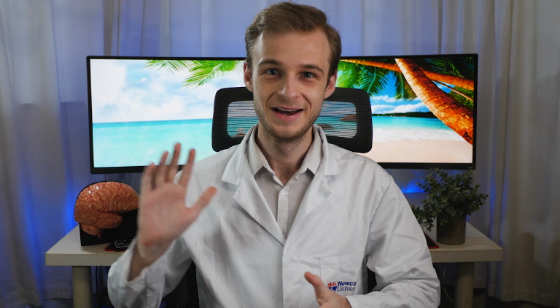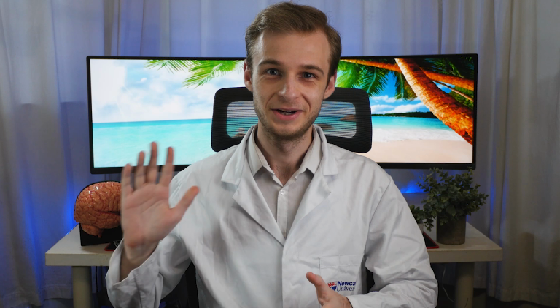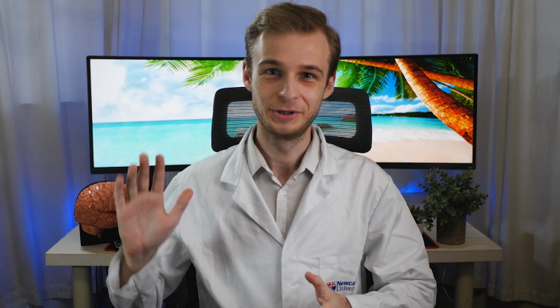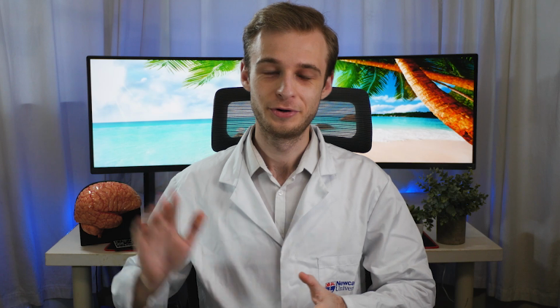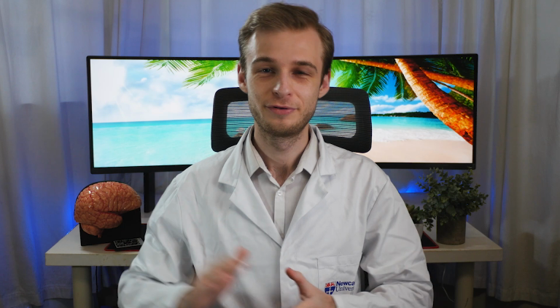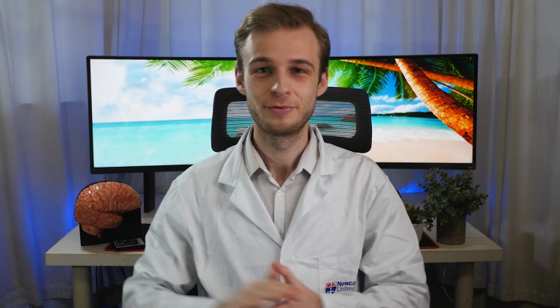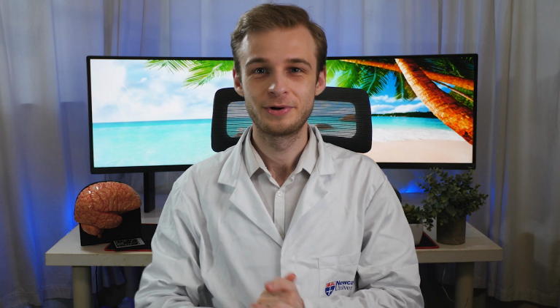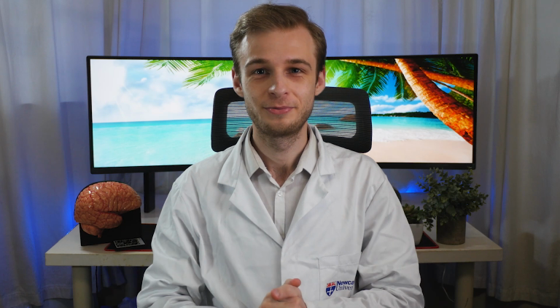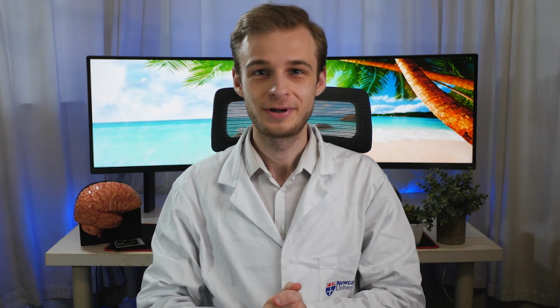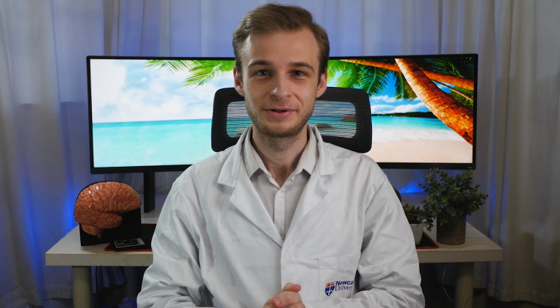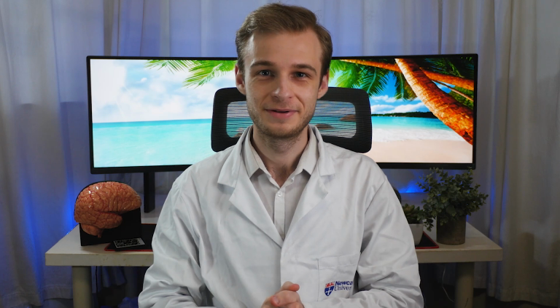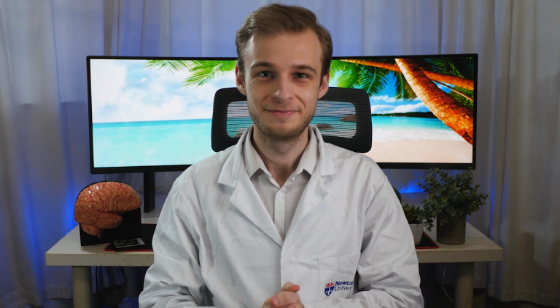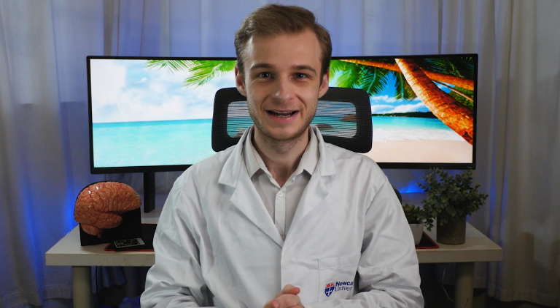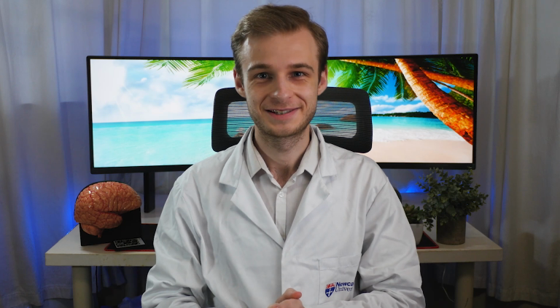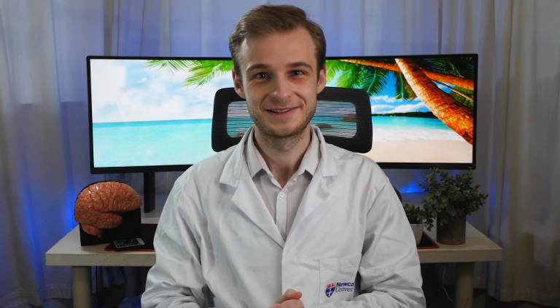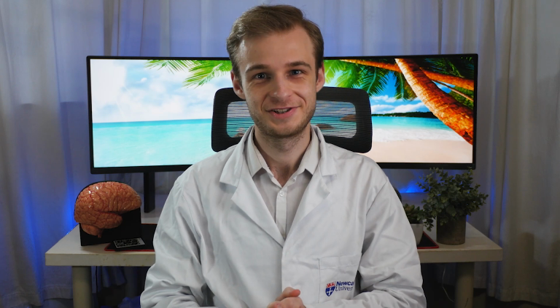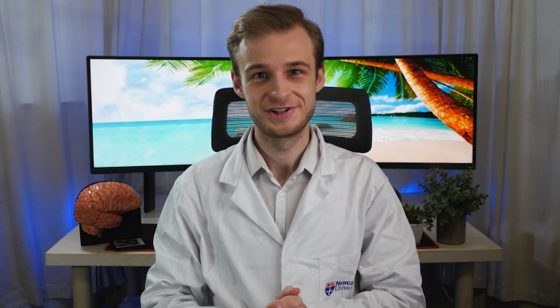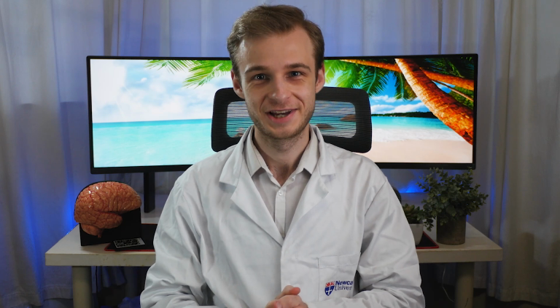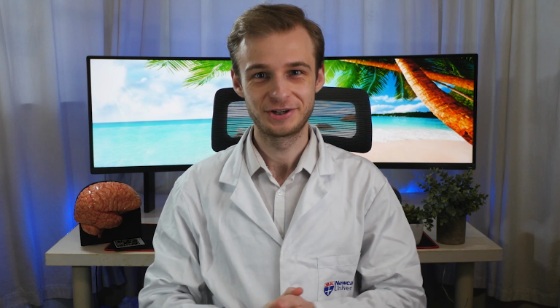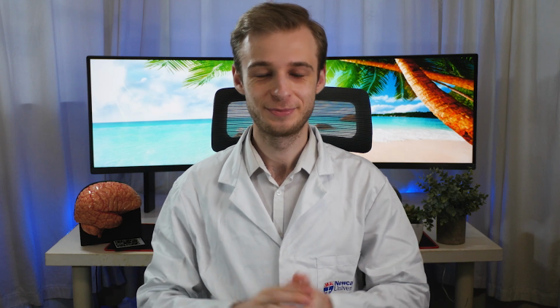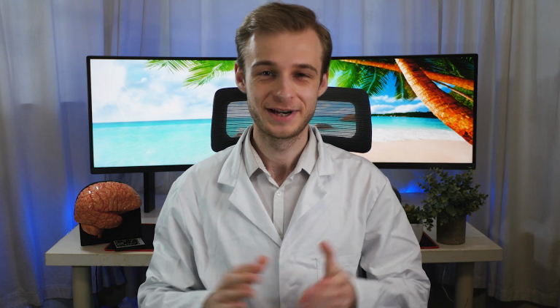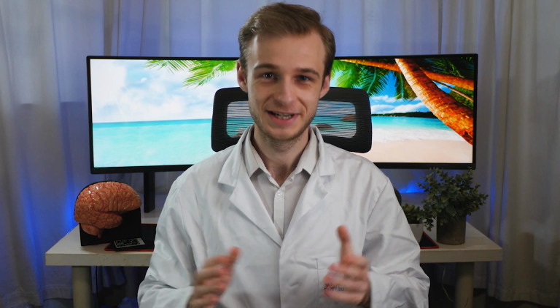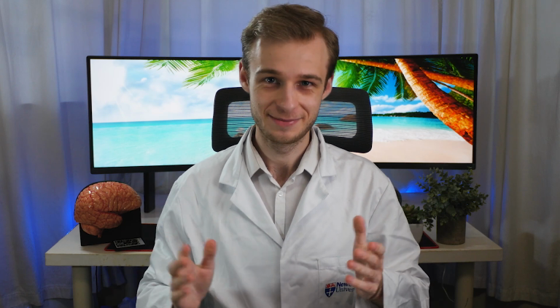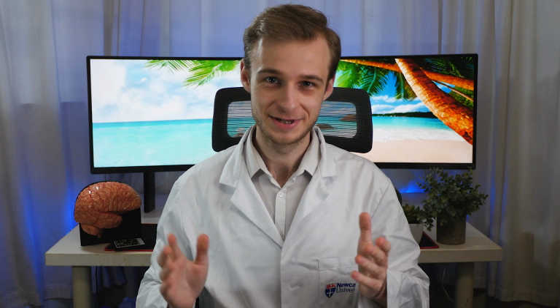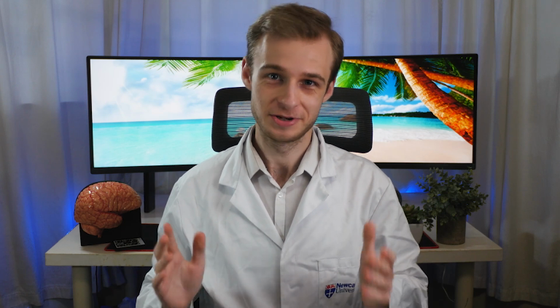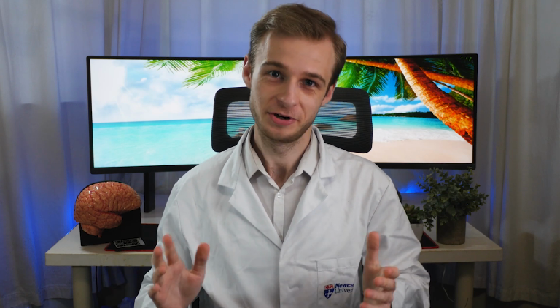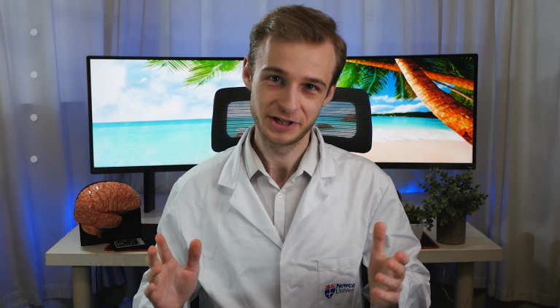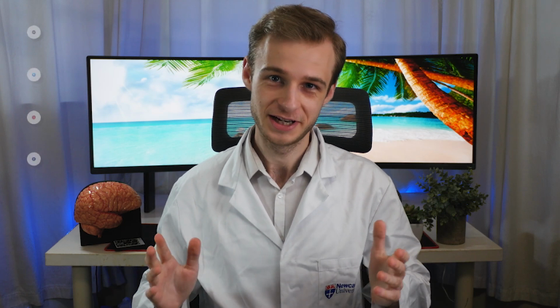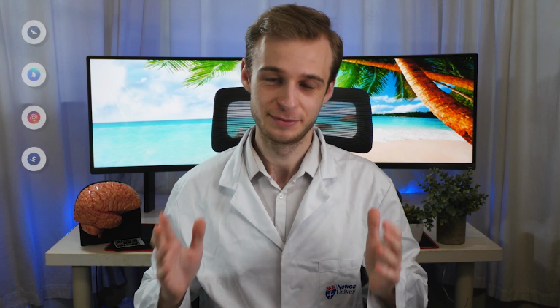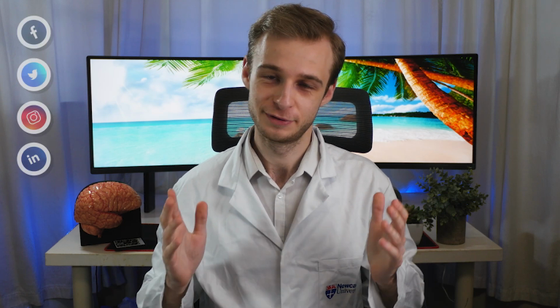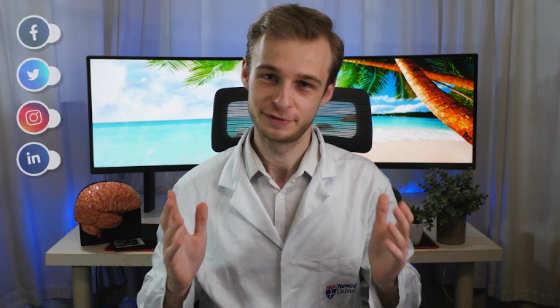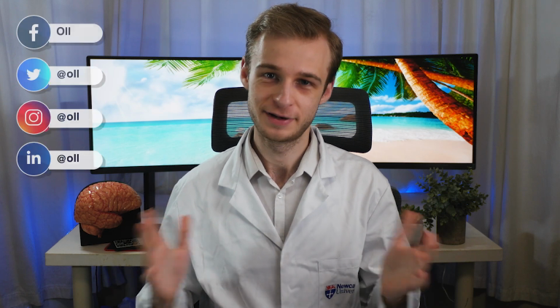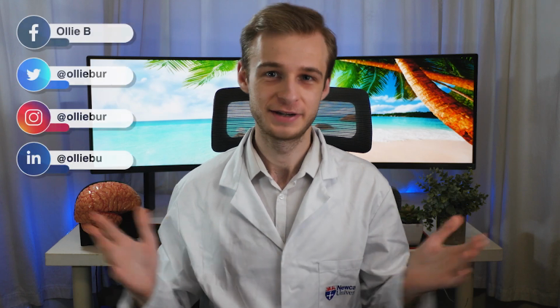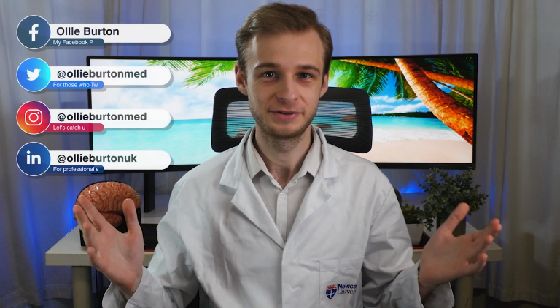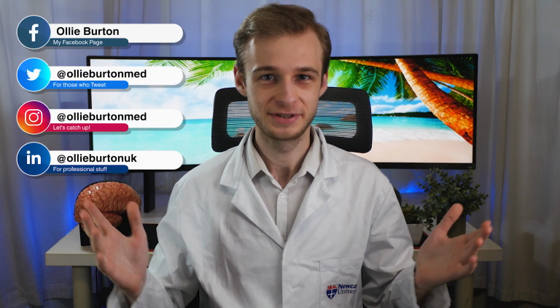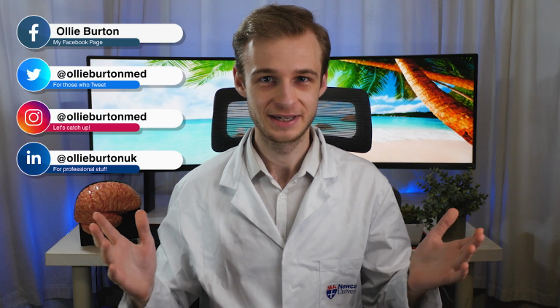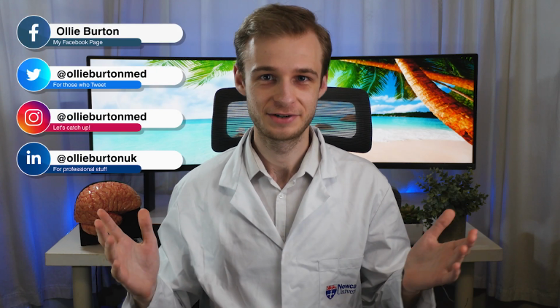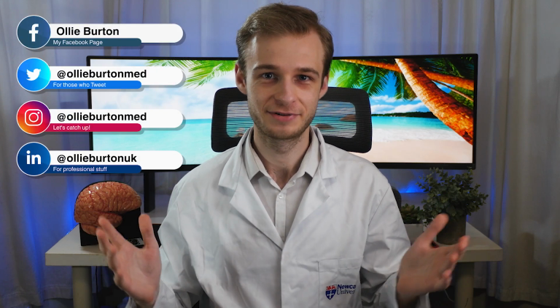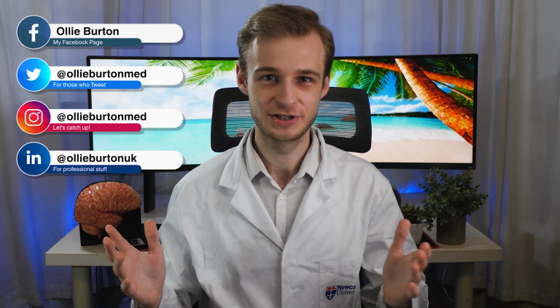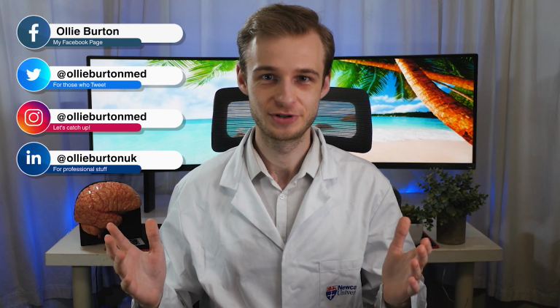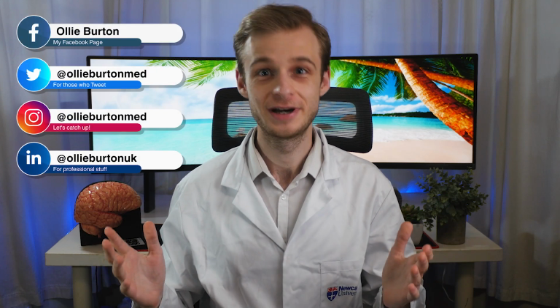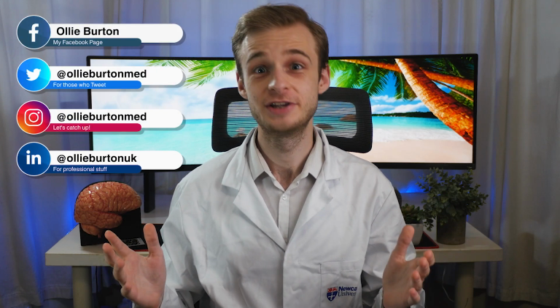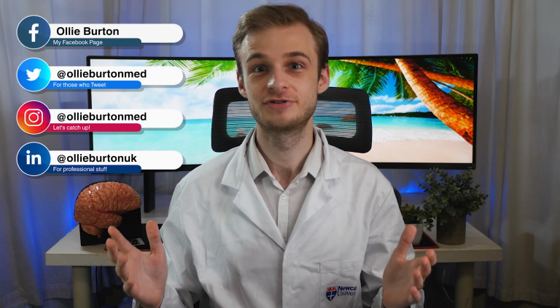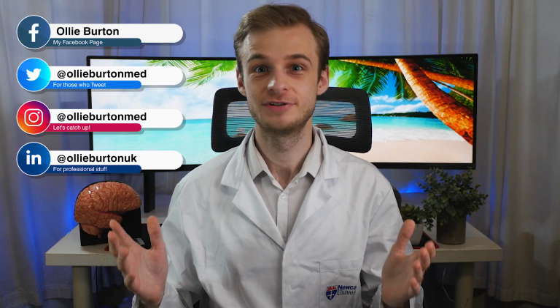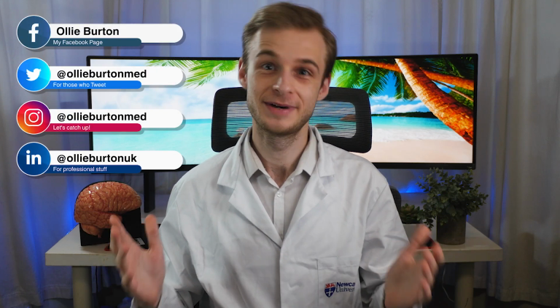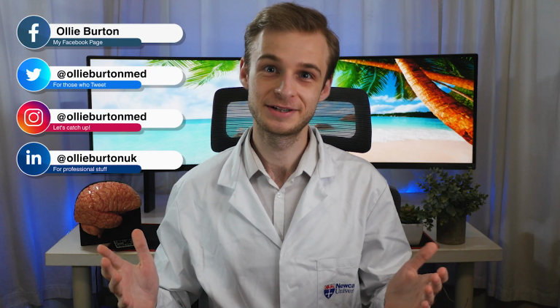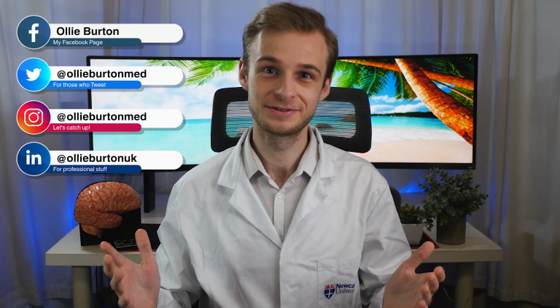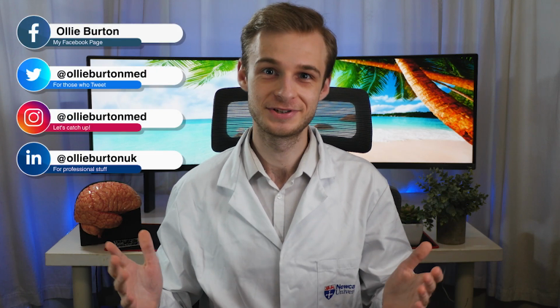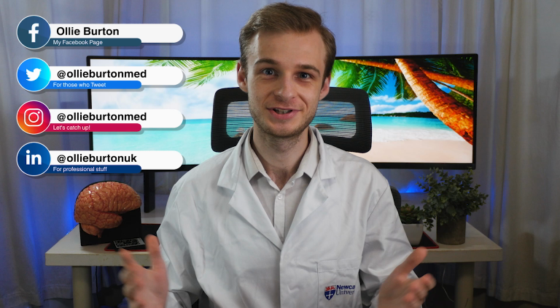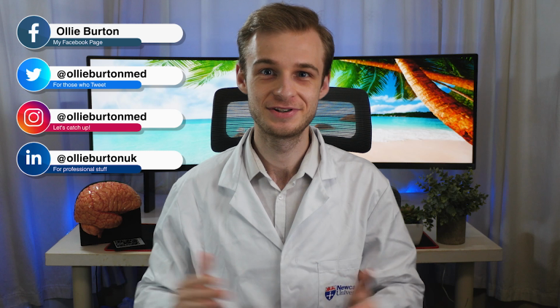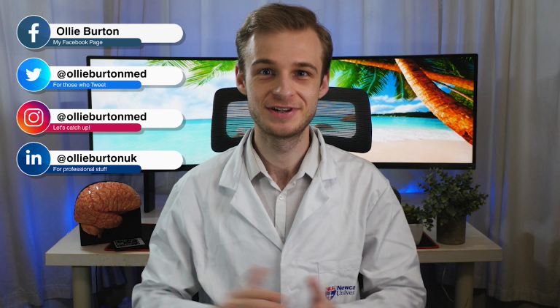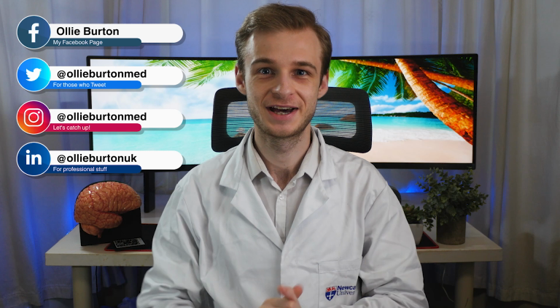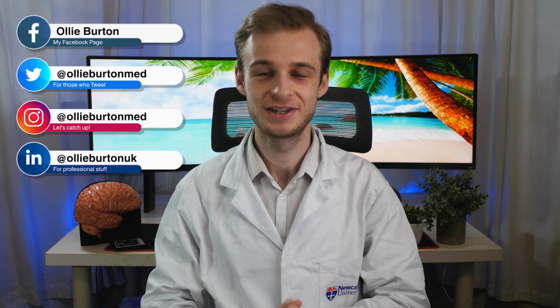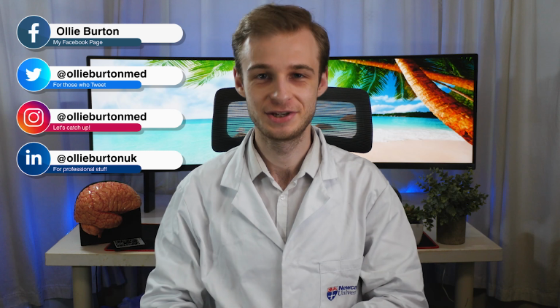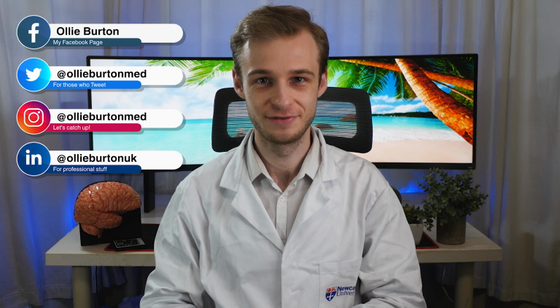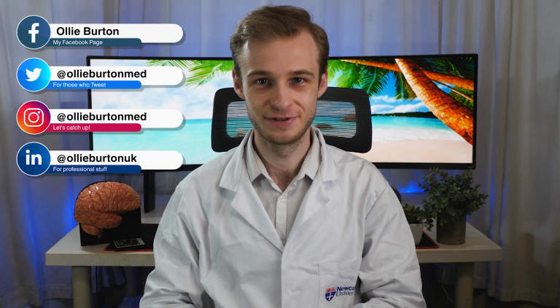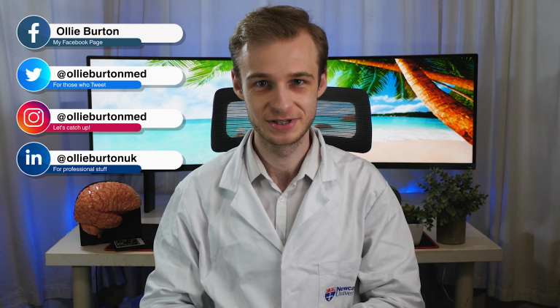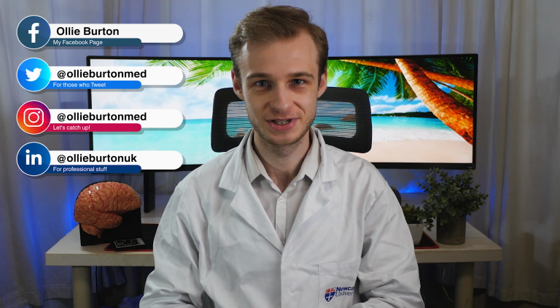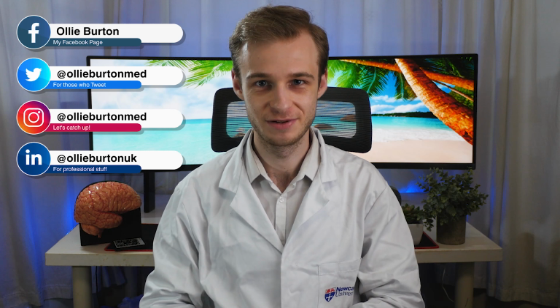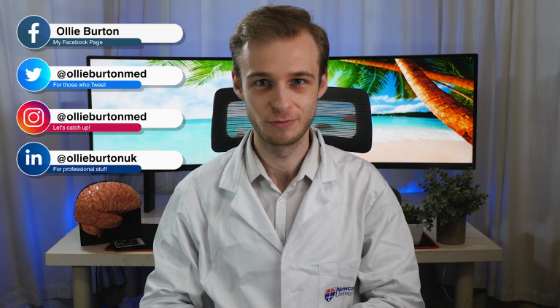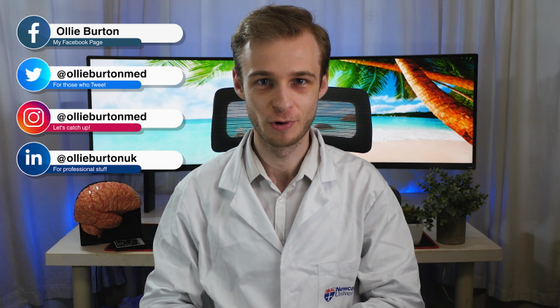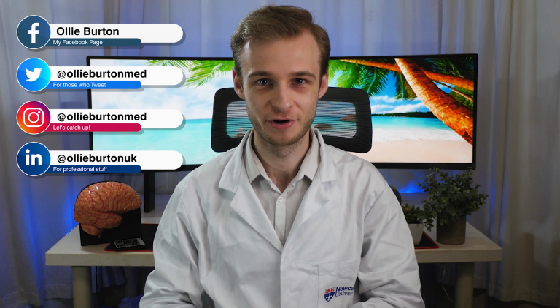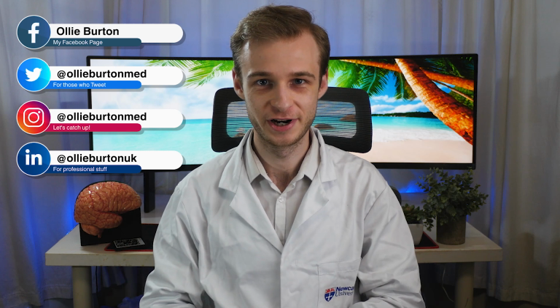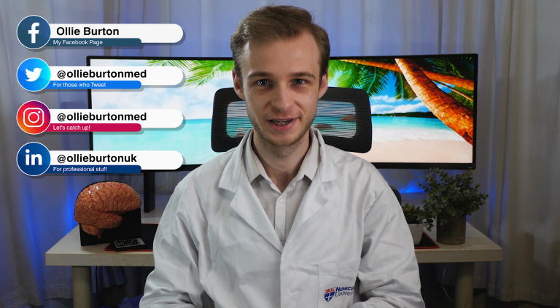Hello everyone, welcome back to the channel. My name is Ollie. I'm a final year graduate entry medical student at the University of Warwick.